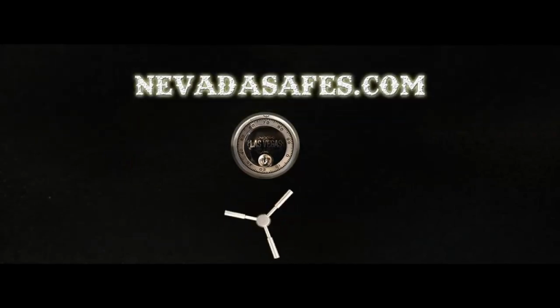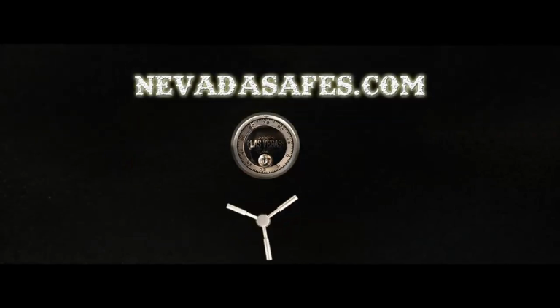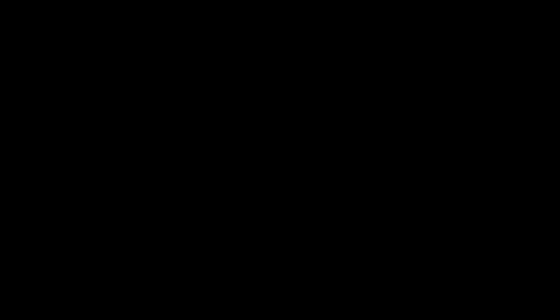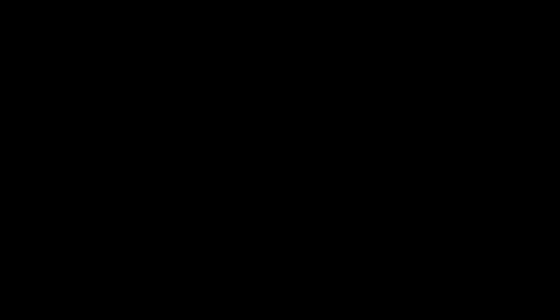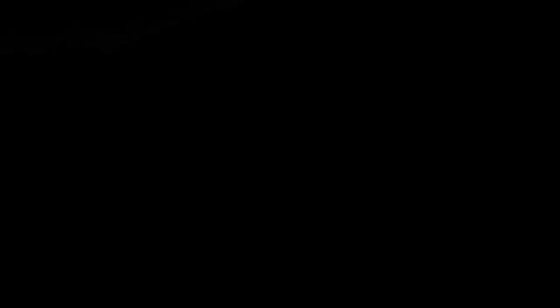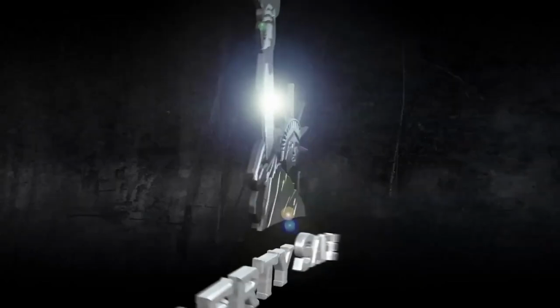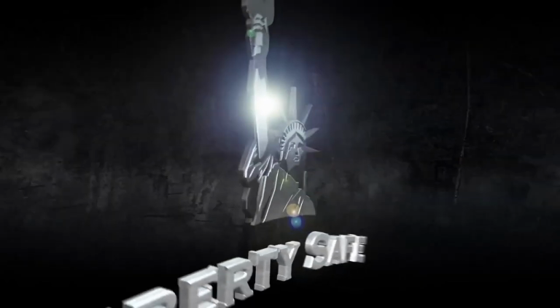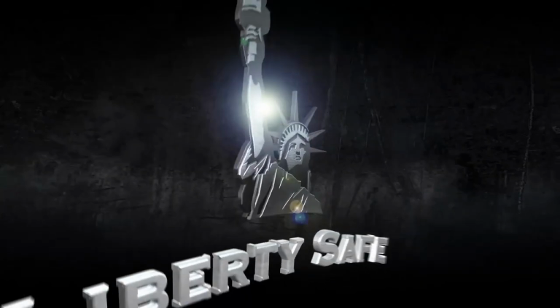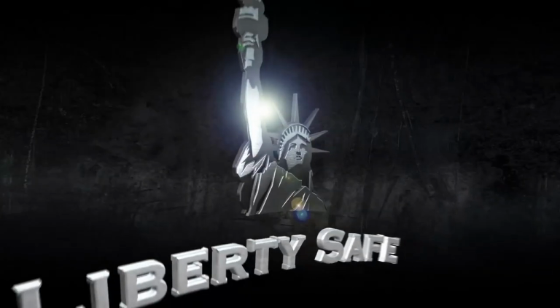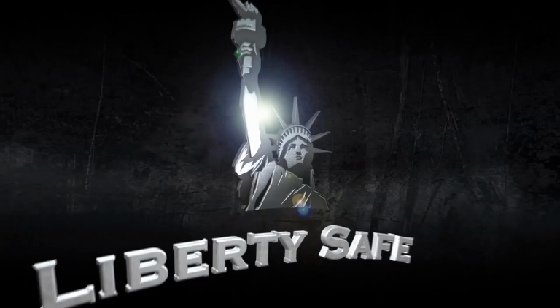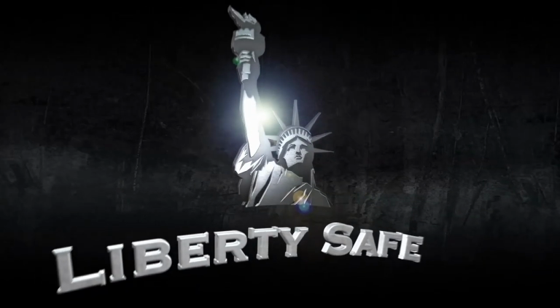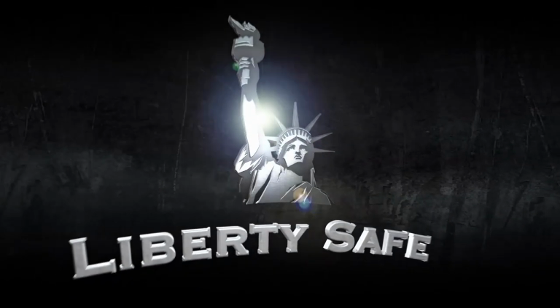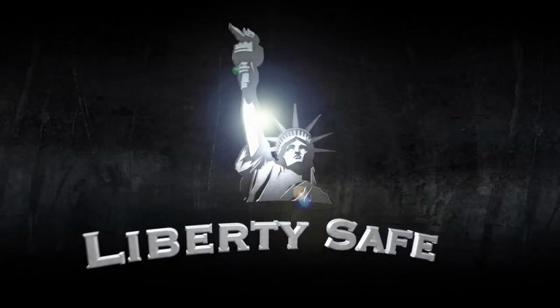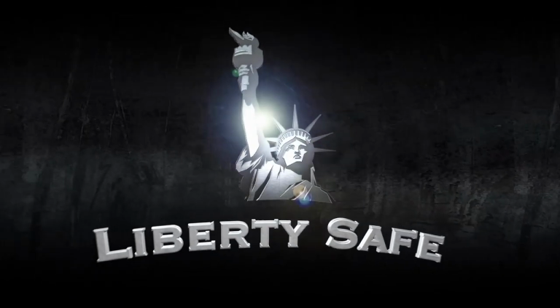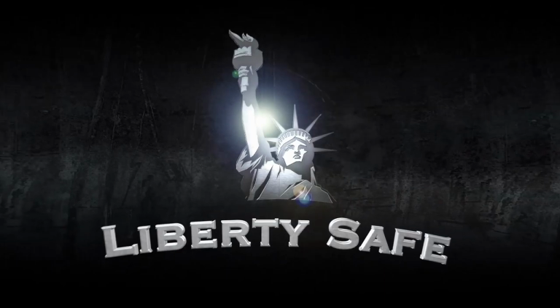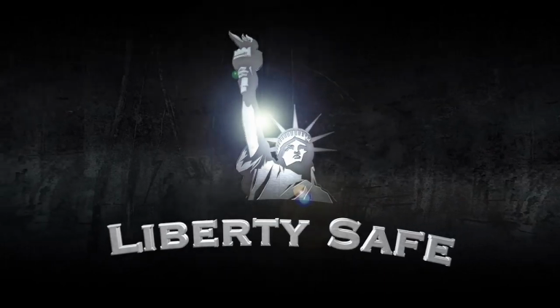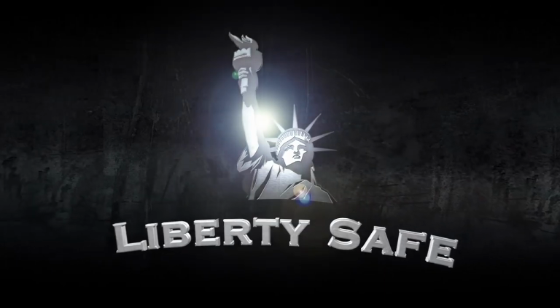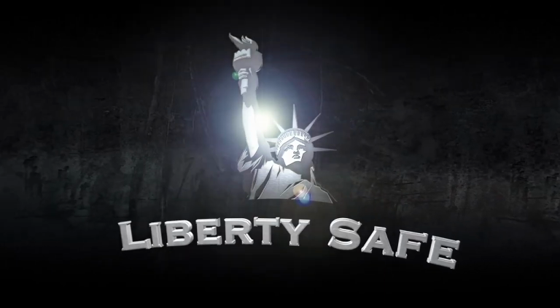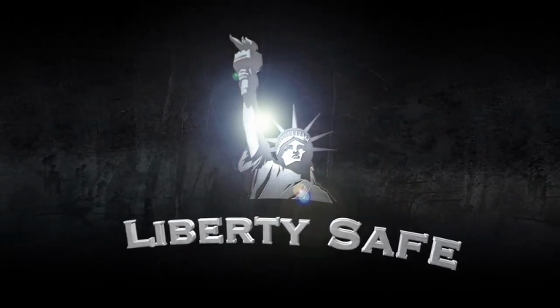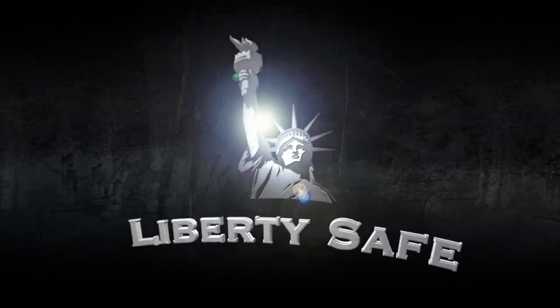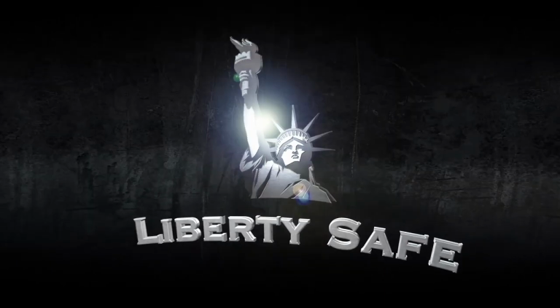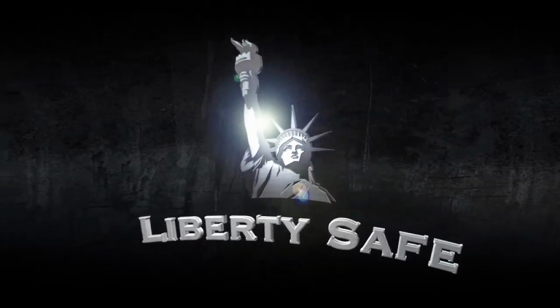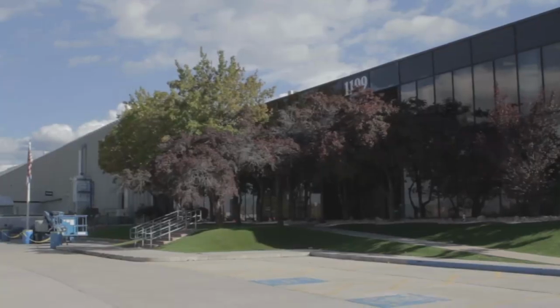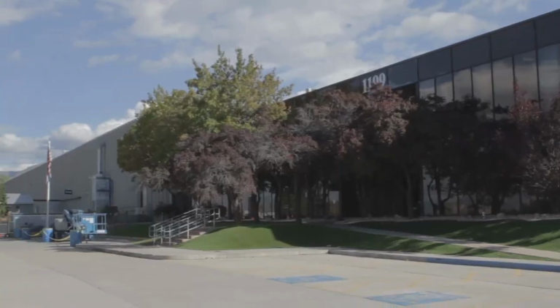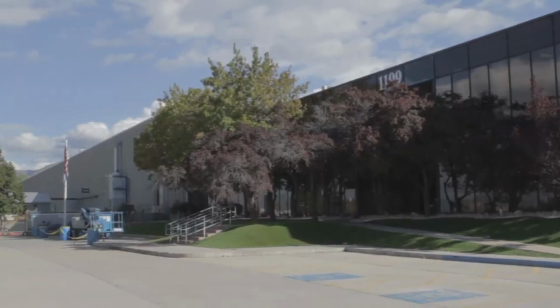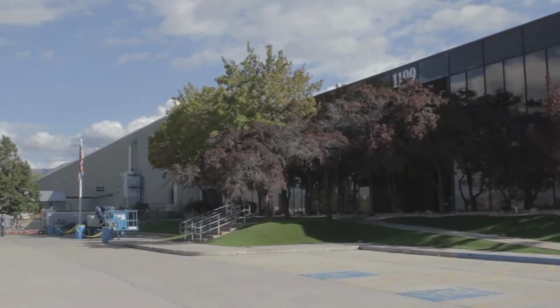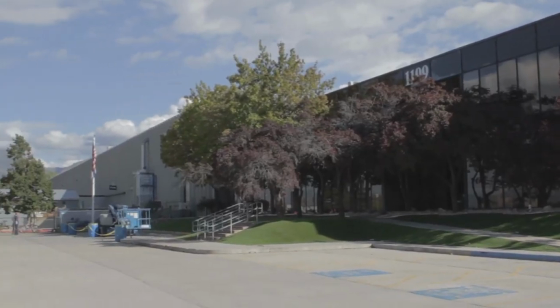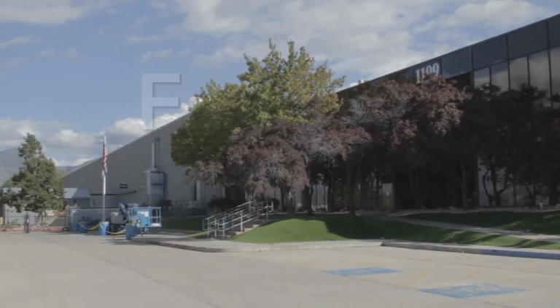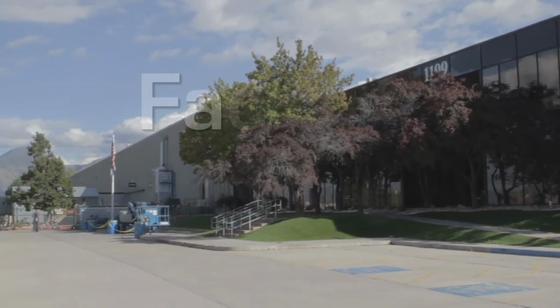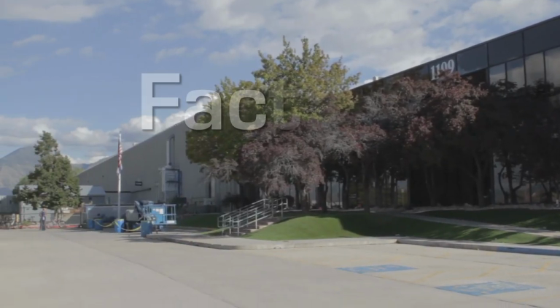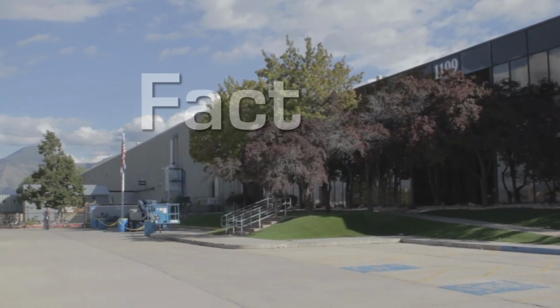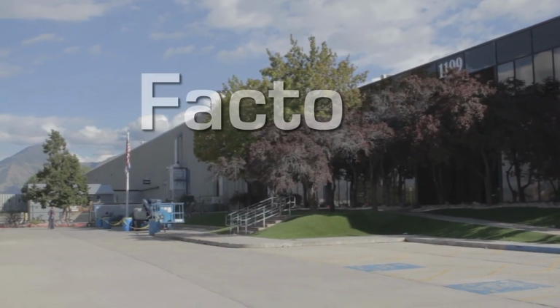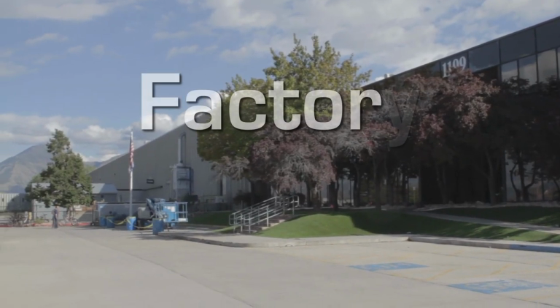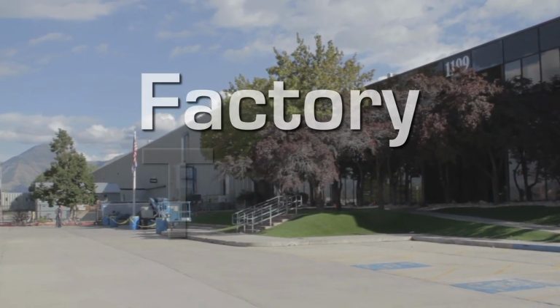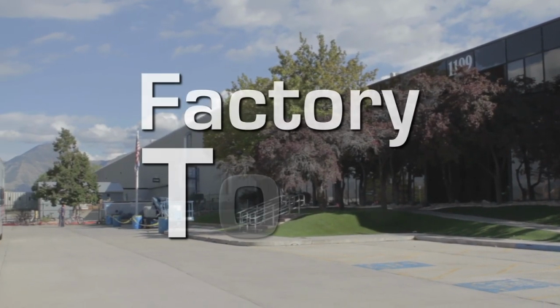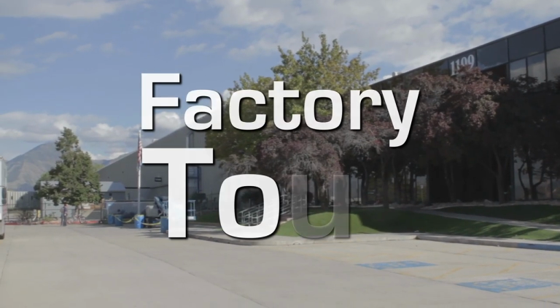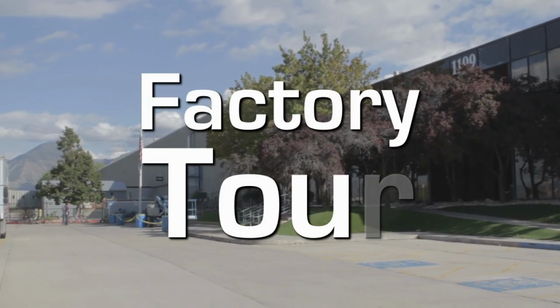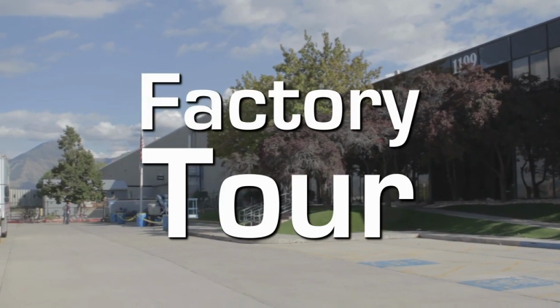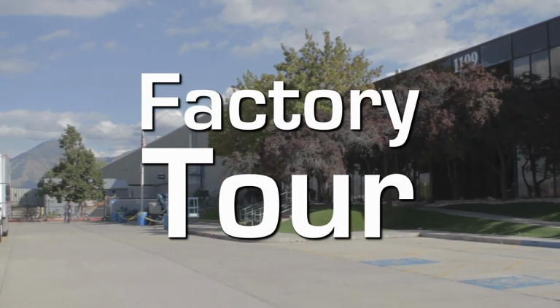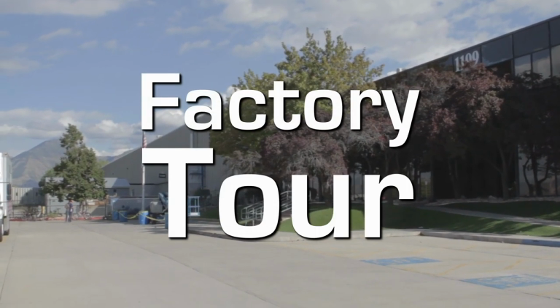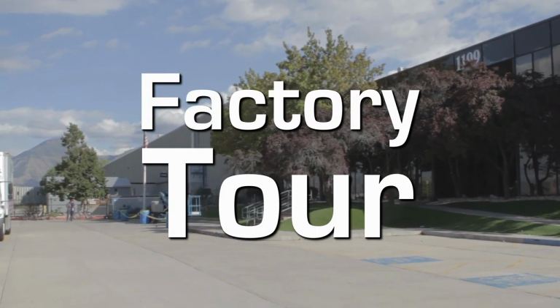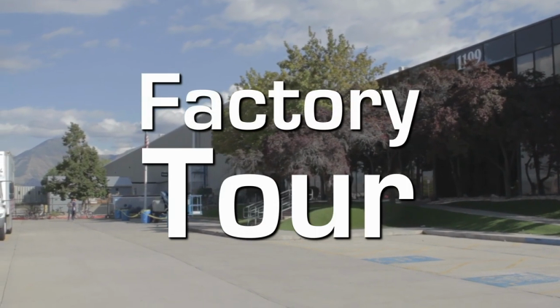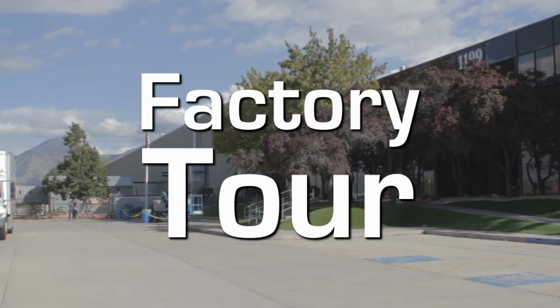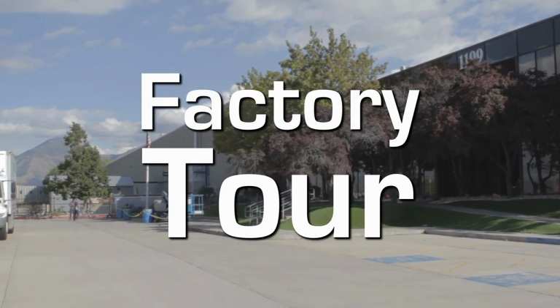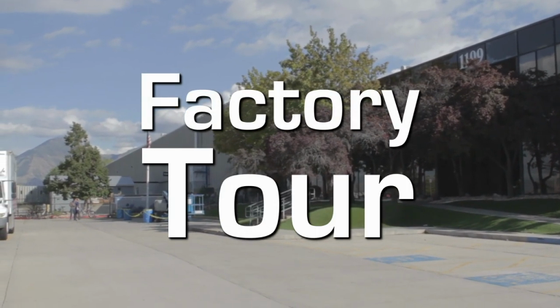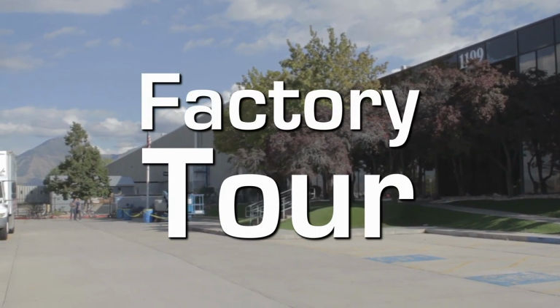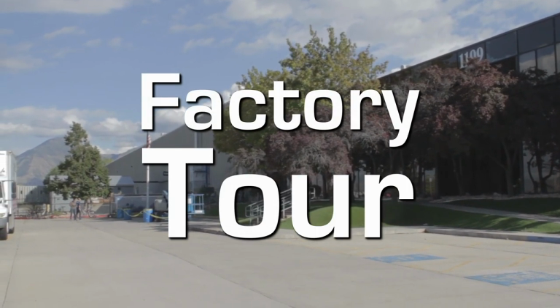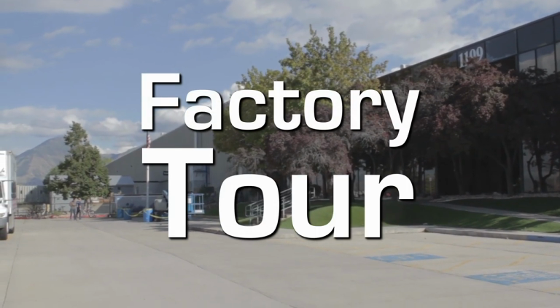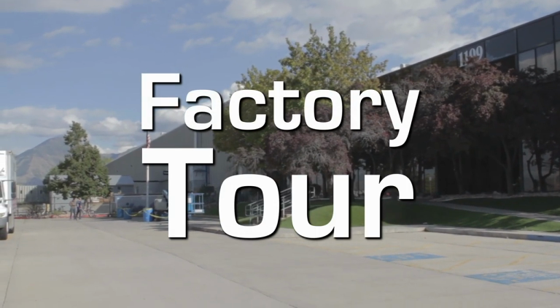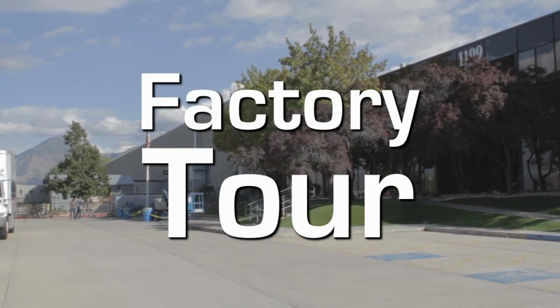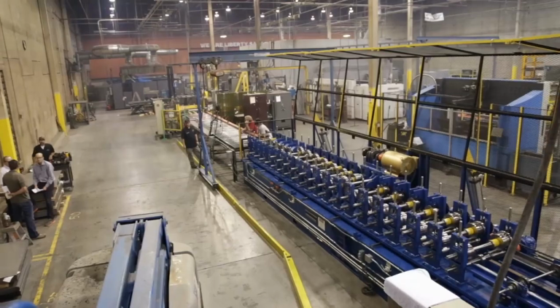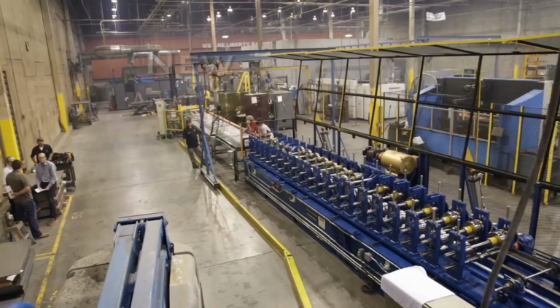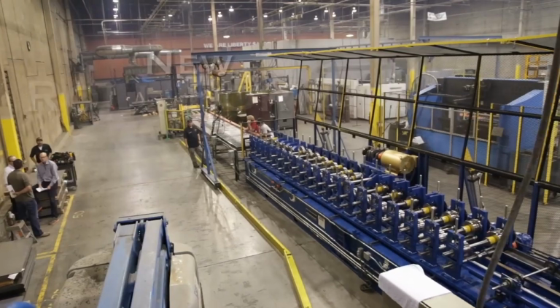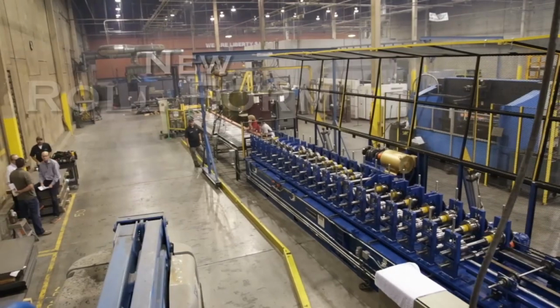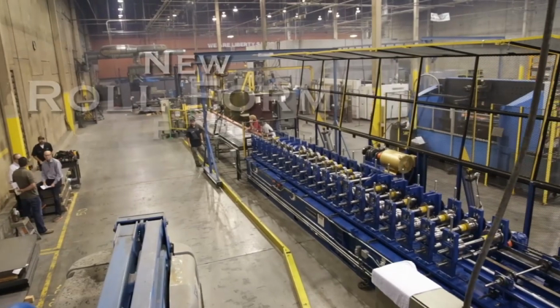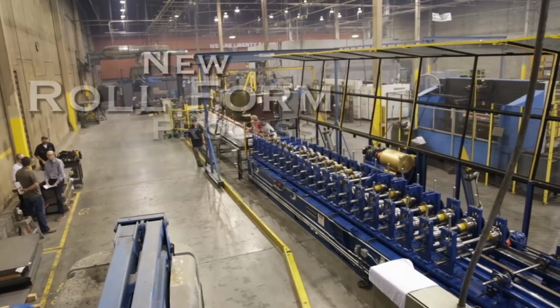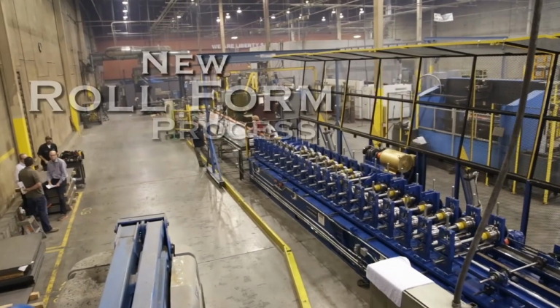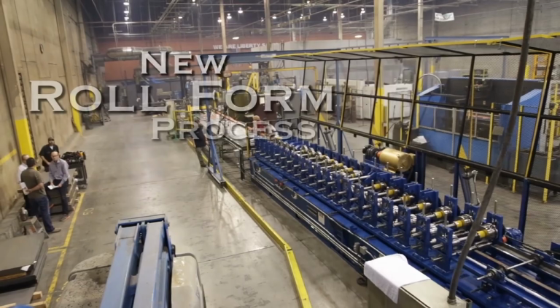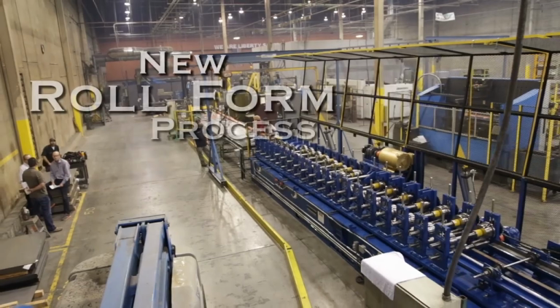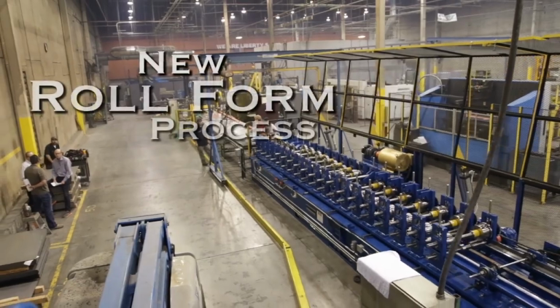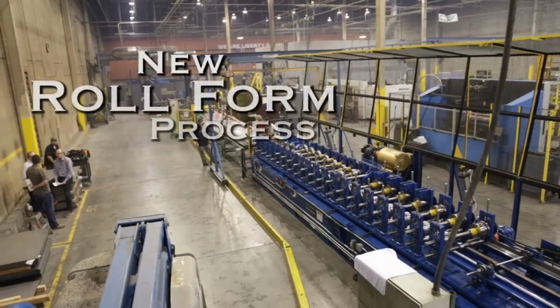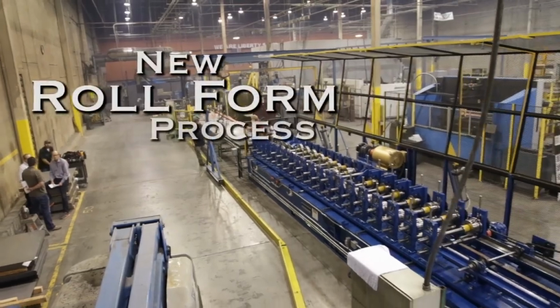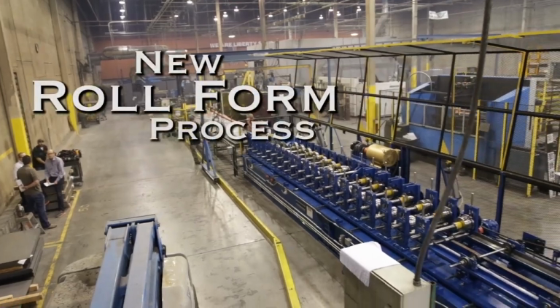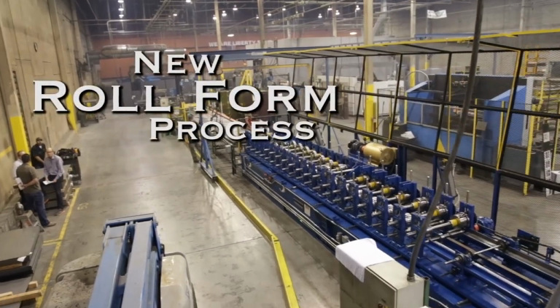A lot of people want to know how we make our Liberty safes, so we thought we'd give you a personal factory tour of our number one selling high-volume production line.